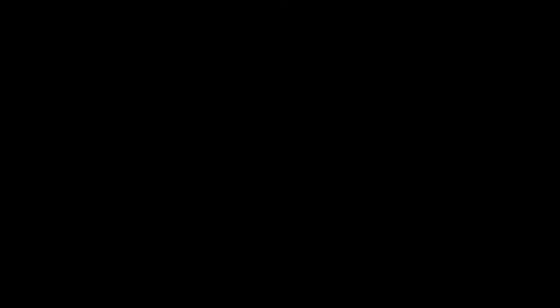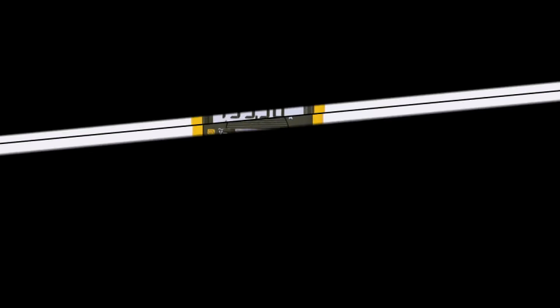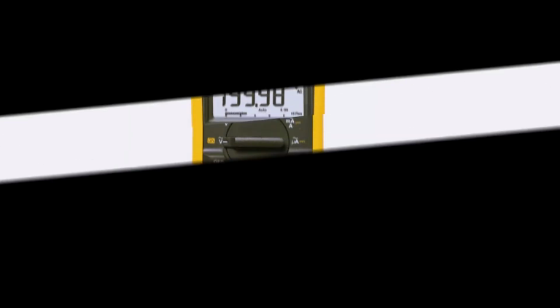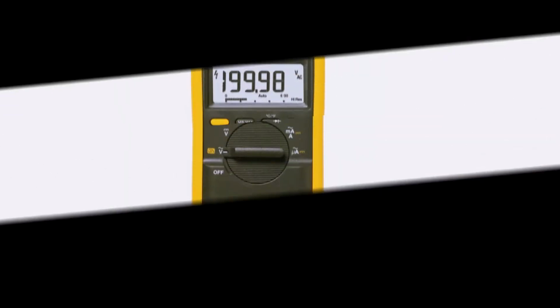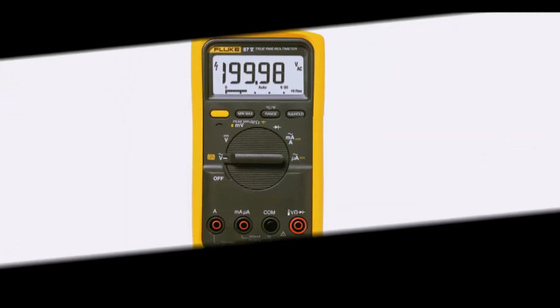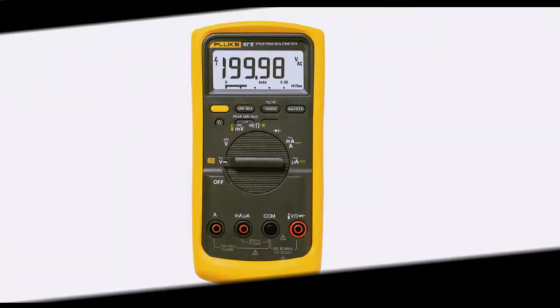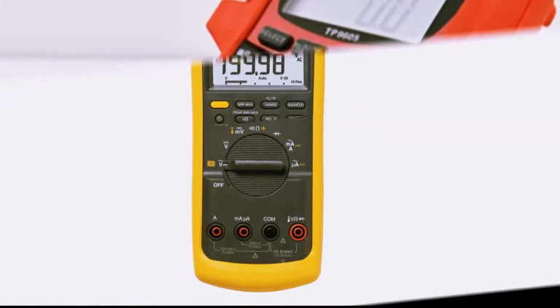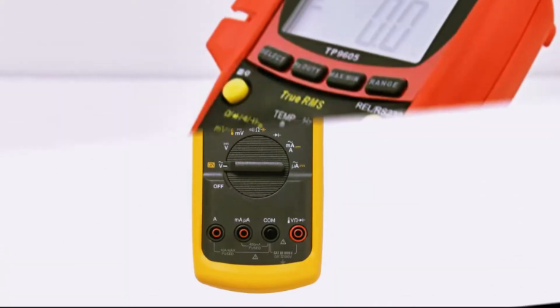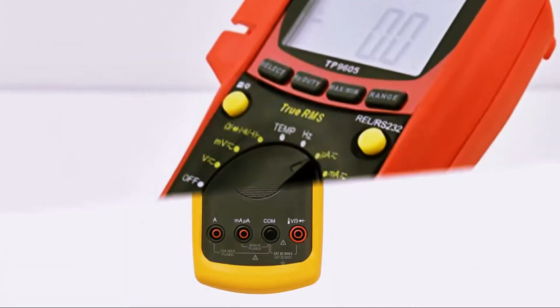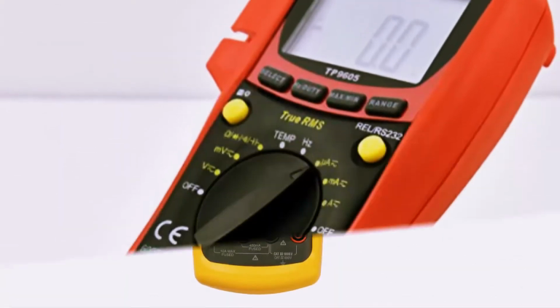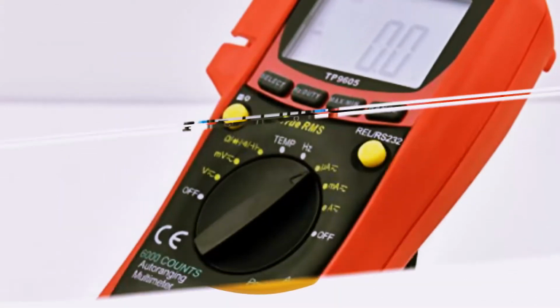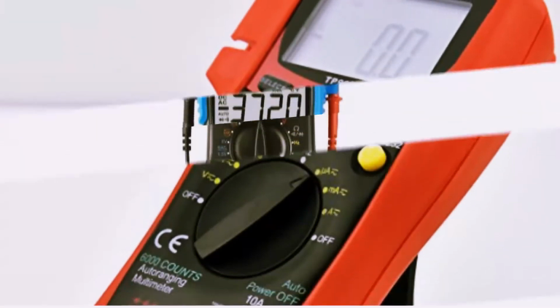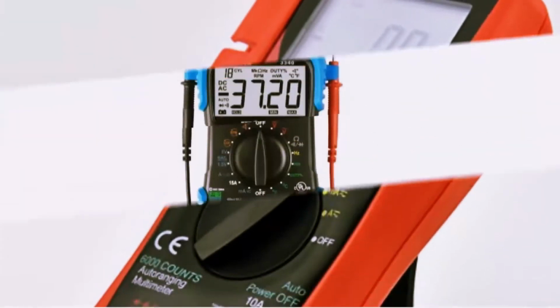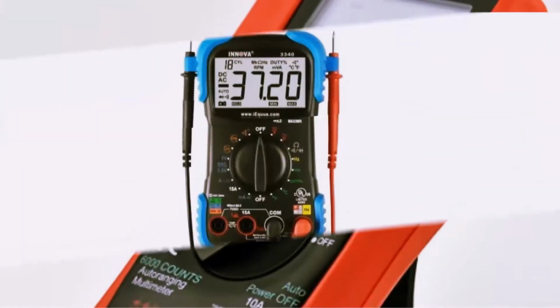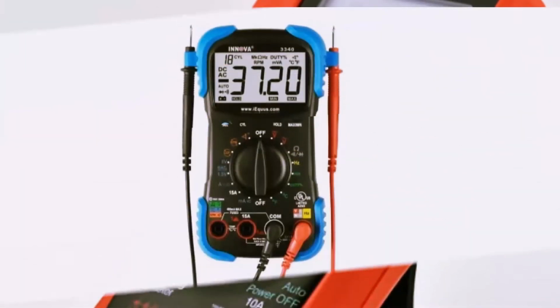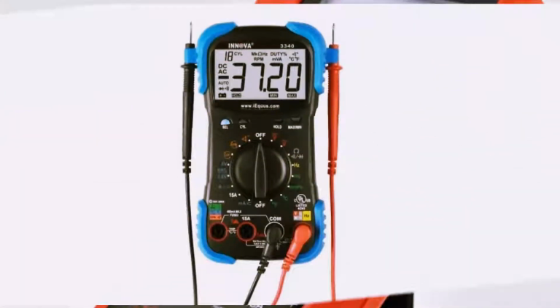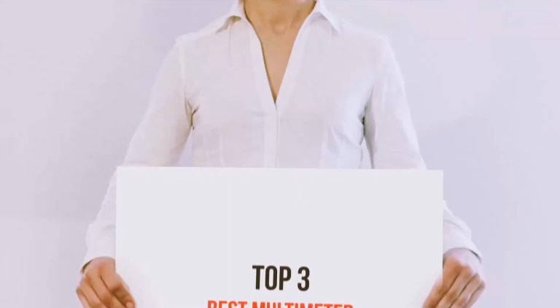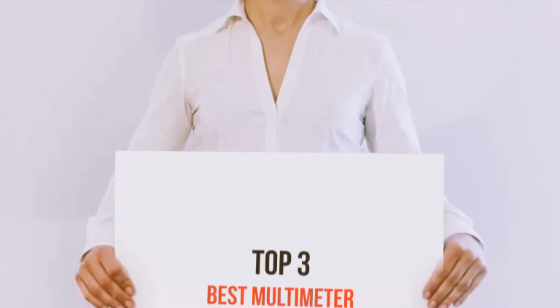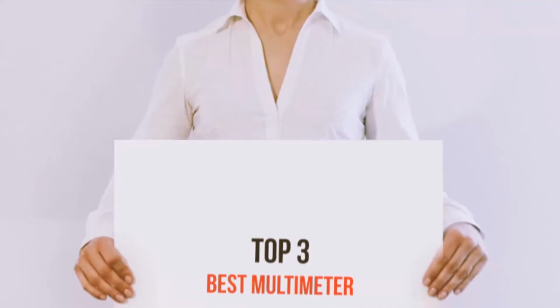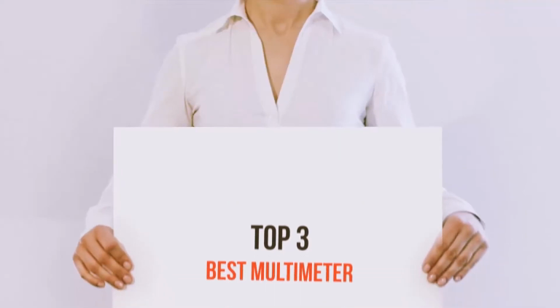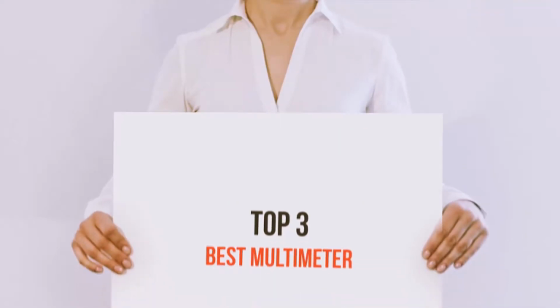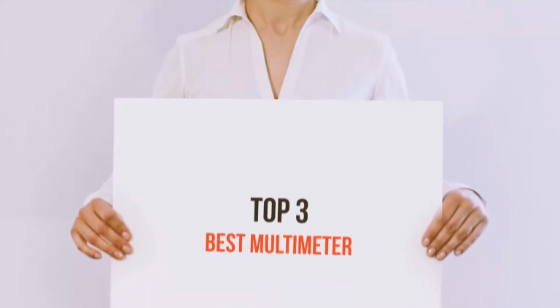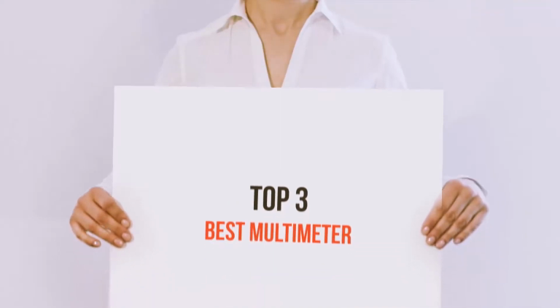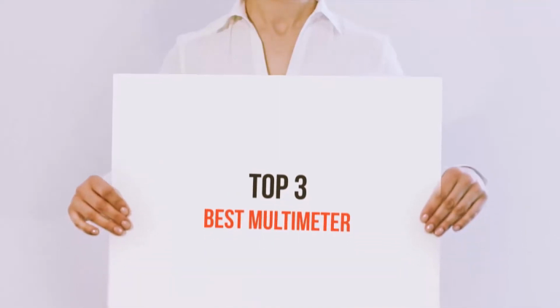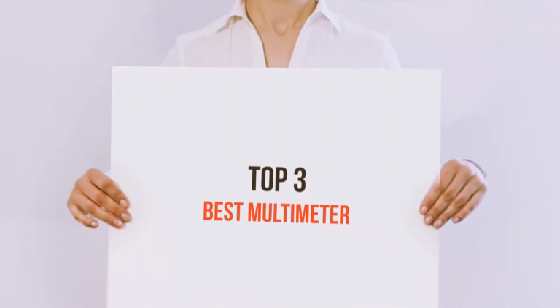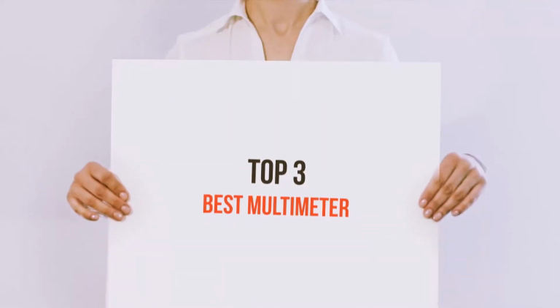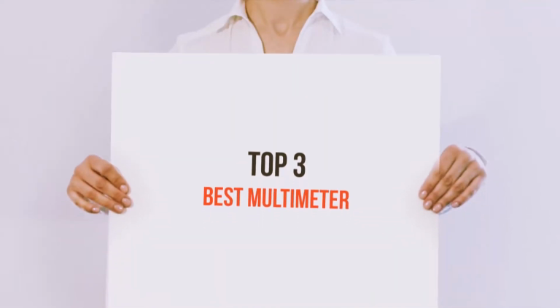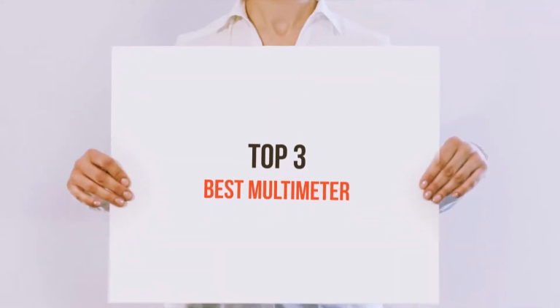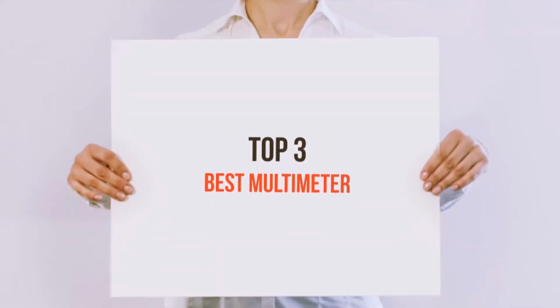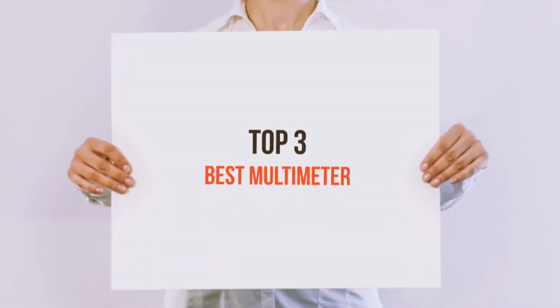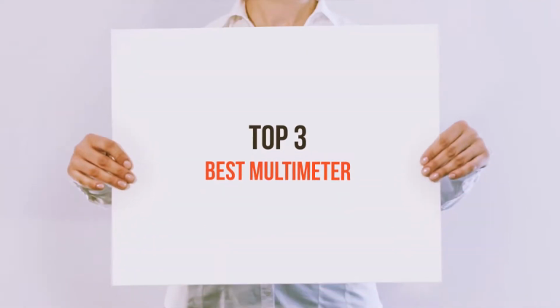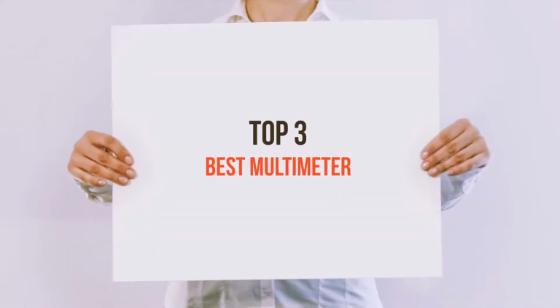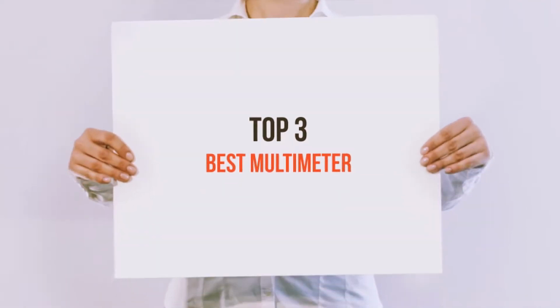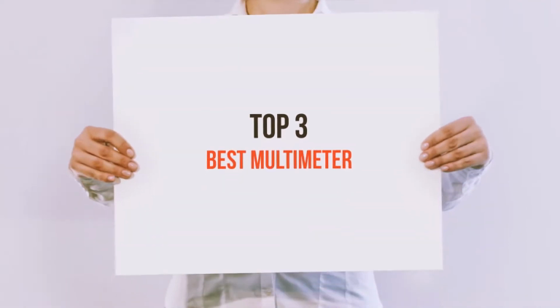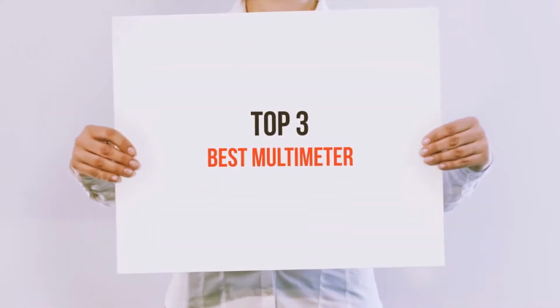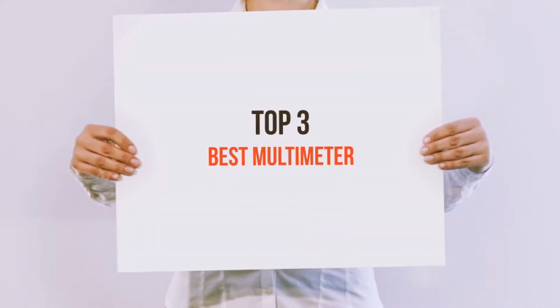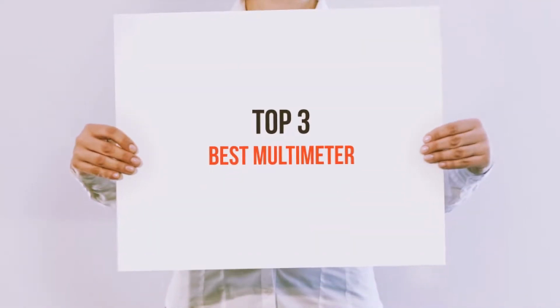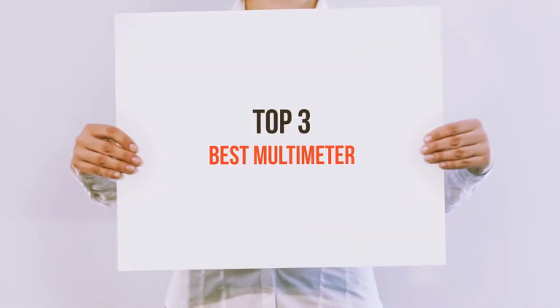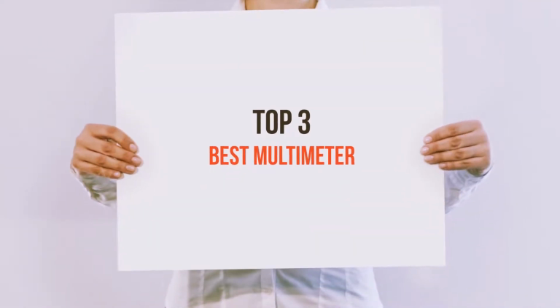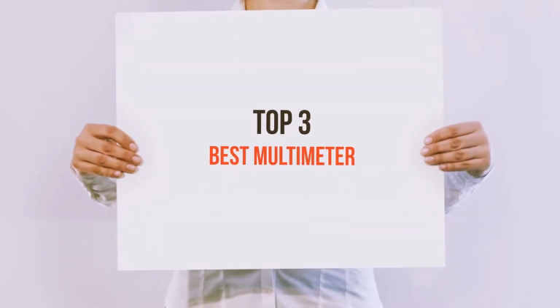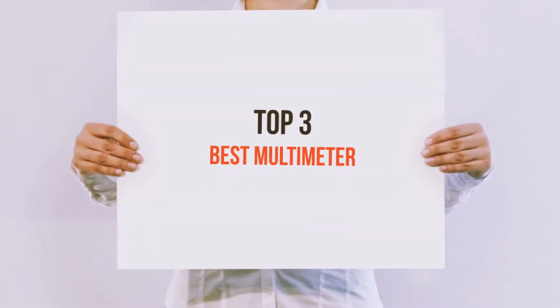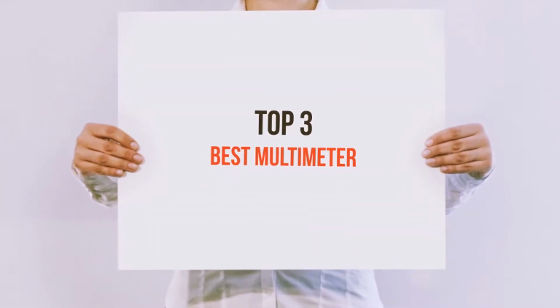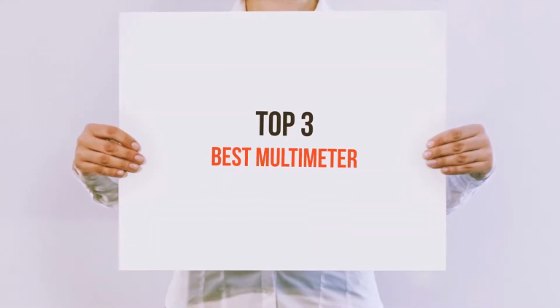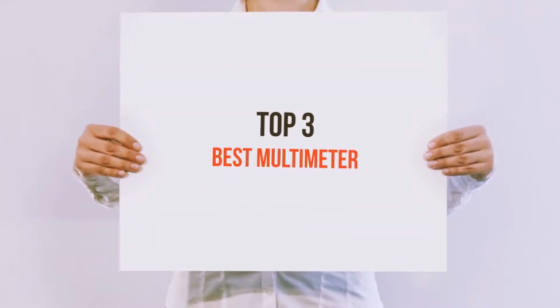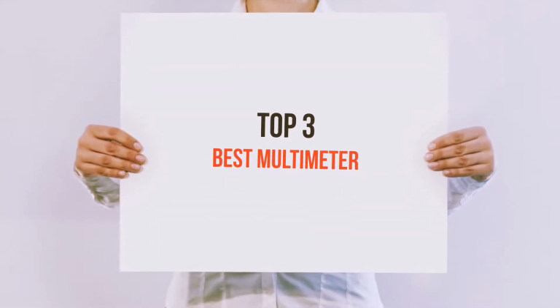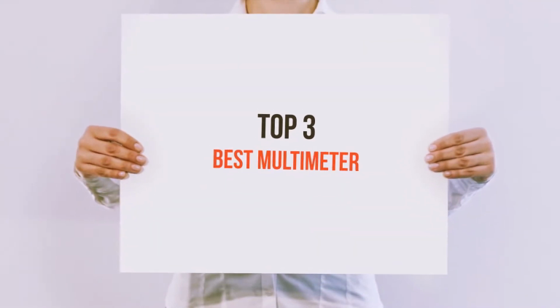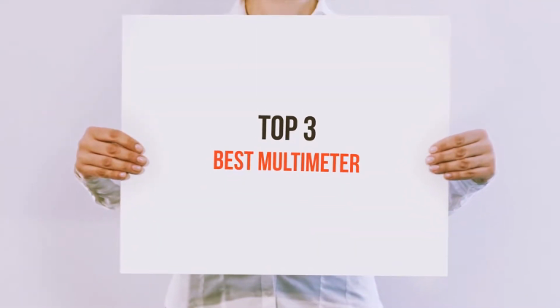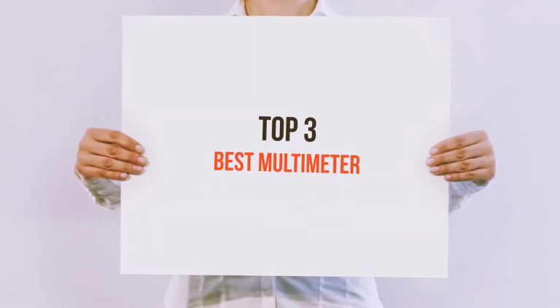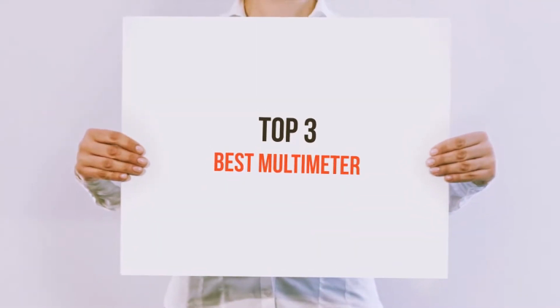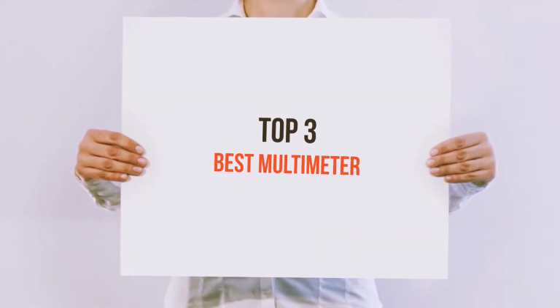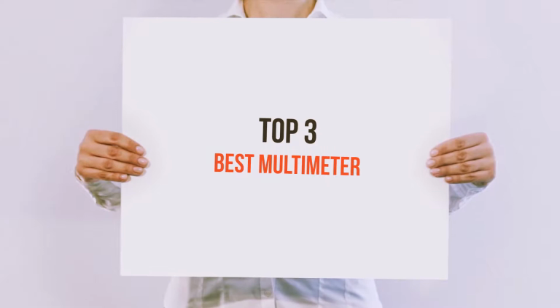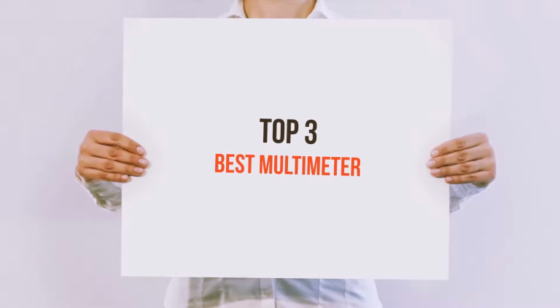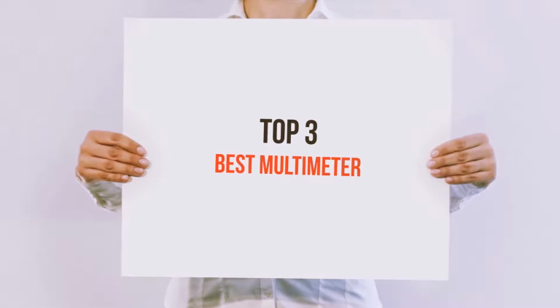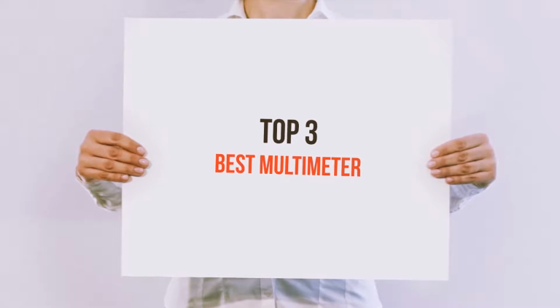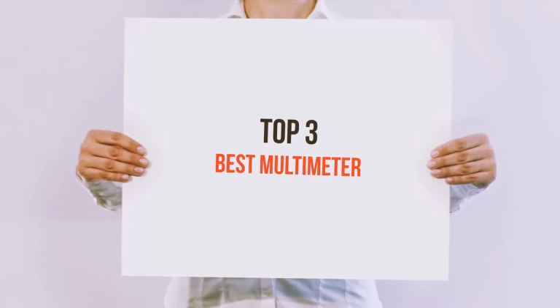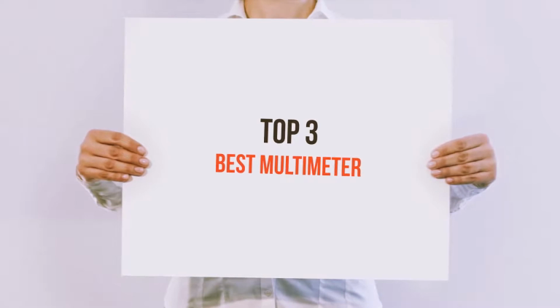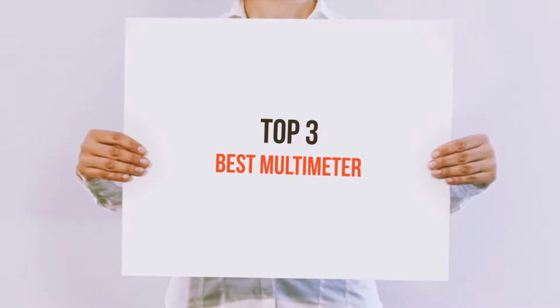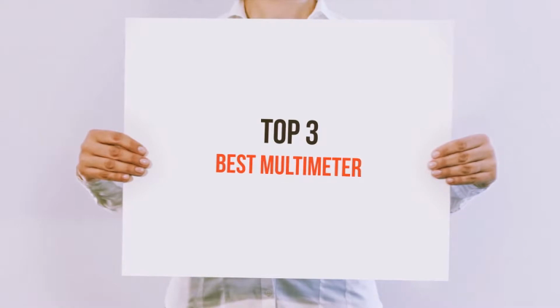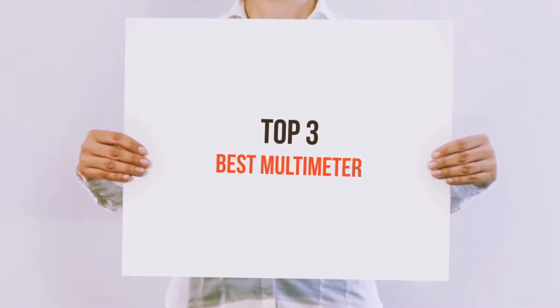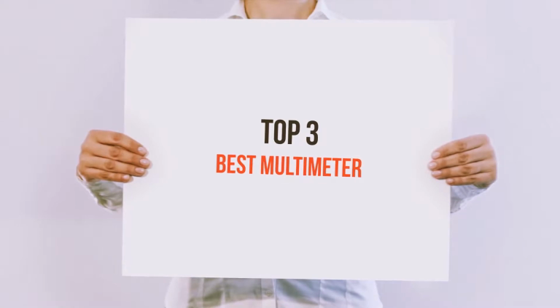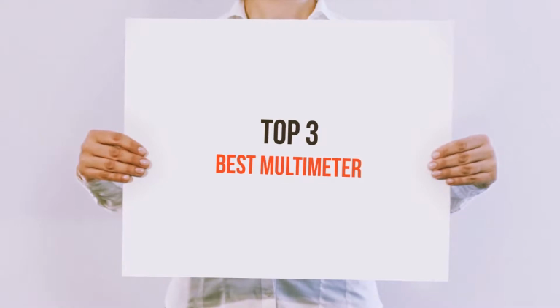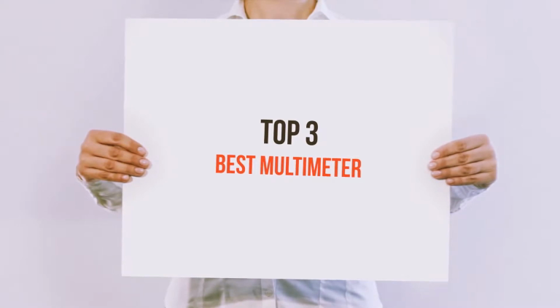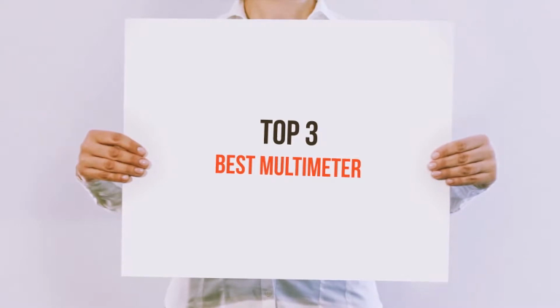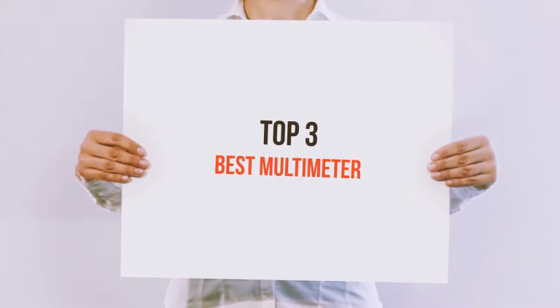Hello guys, welcome back to my channel. Today I'm gonna talk about the top 3 best multimeters.